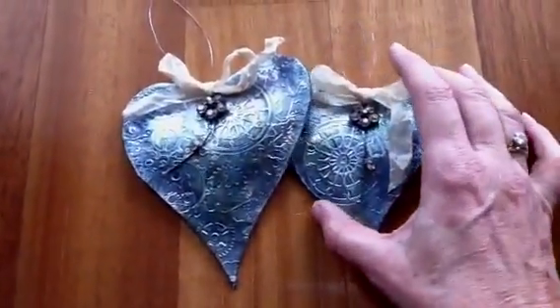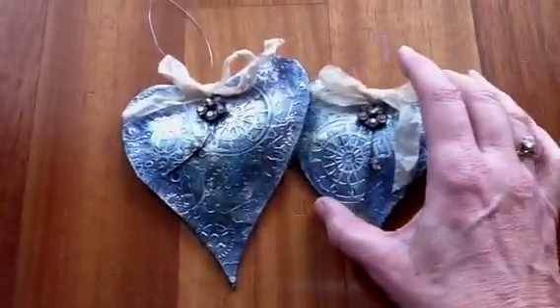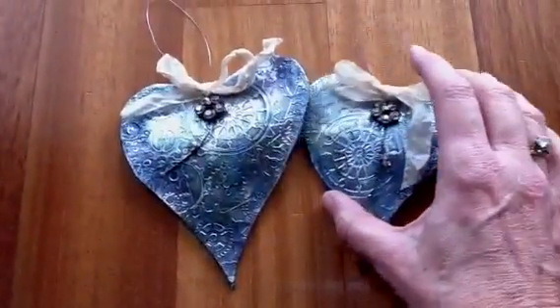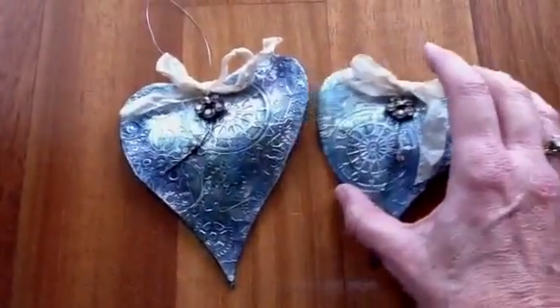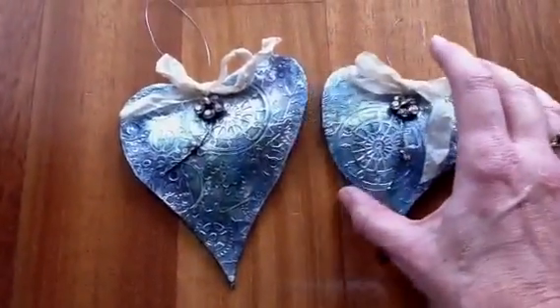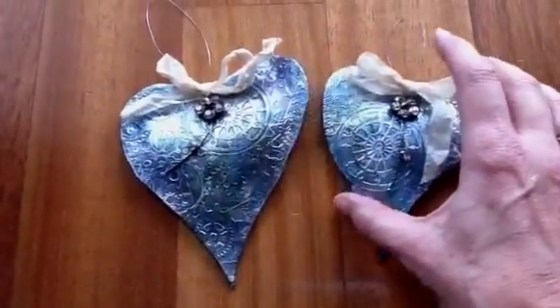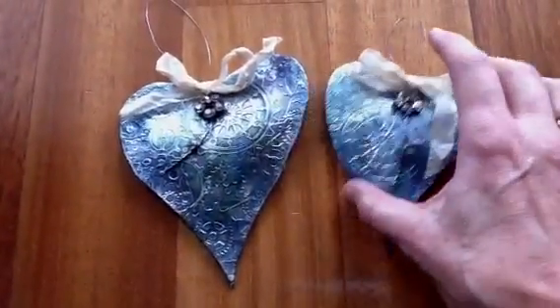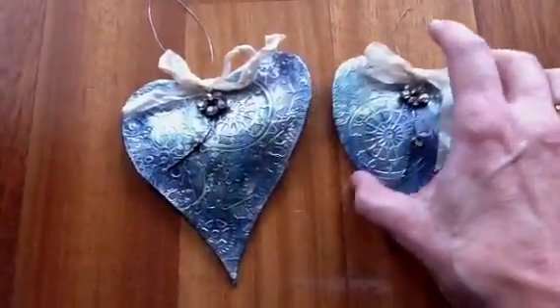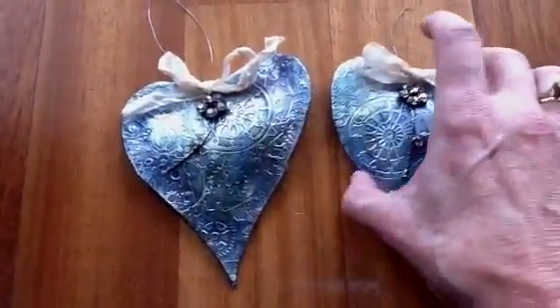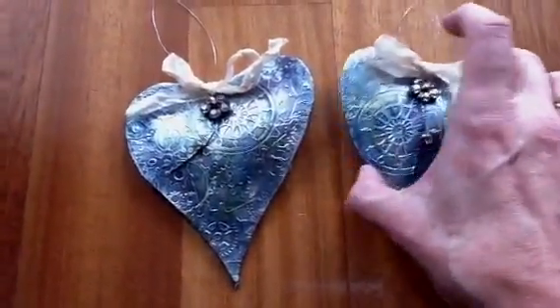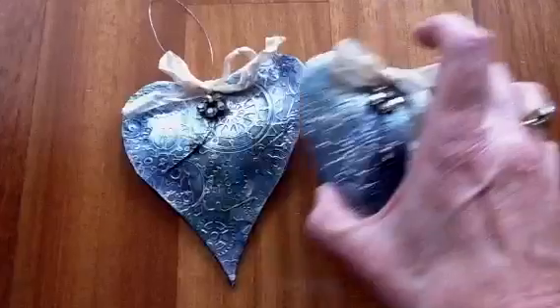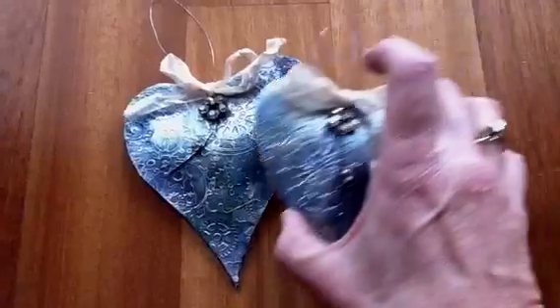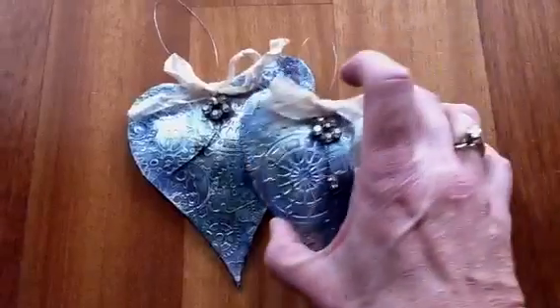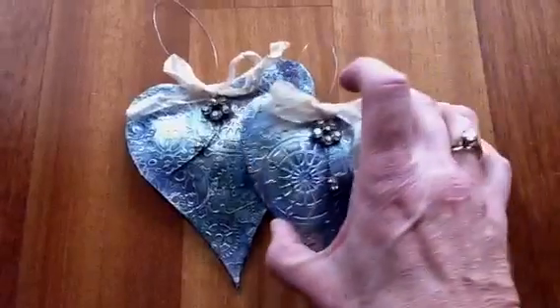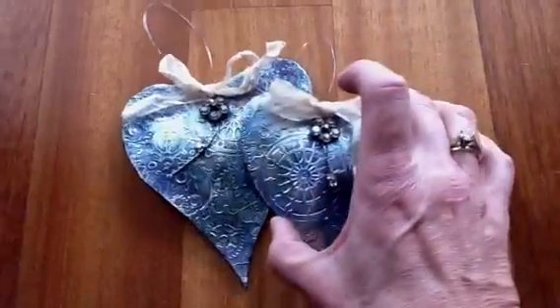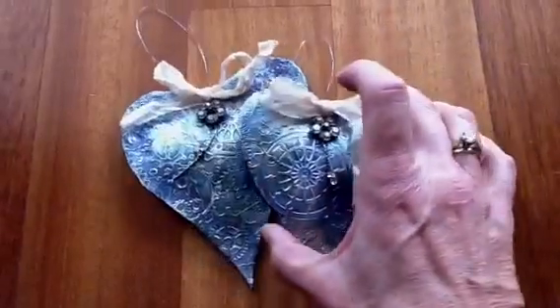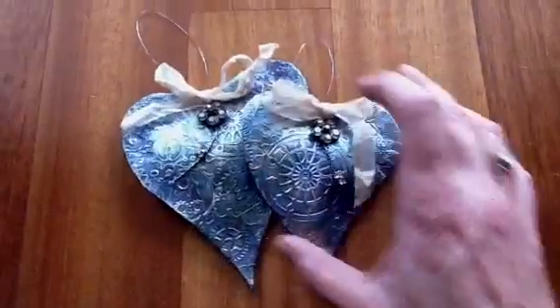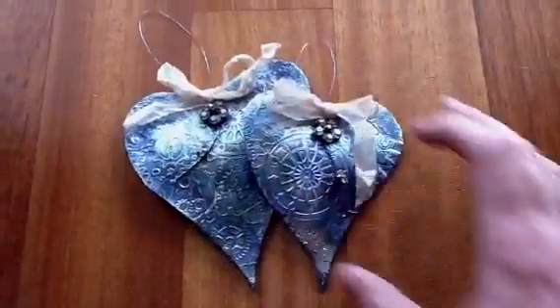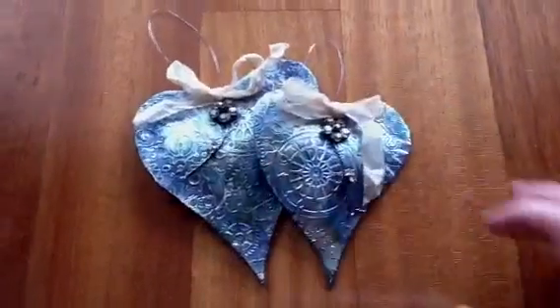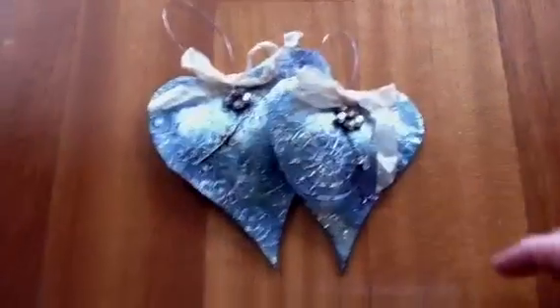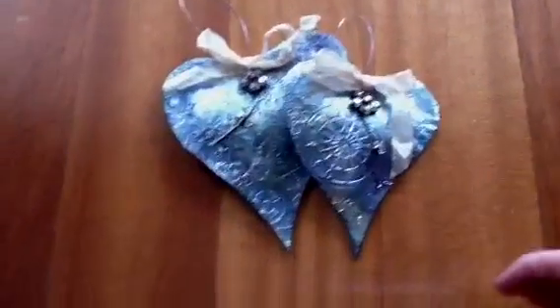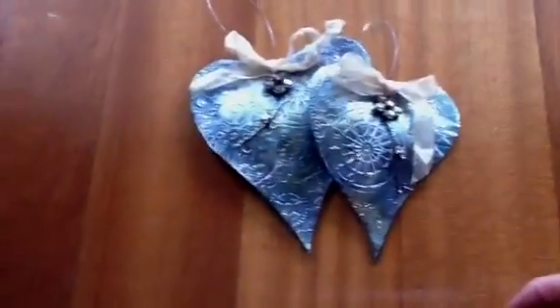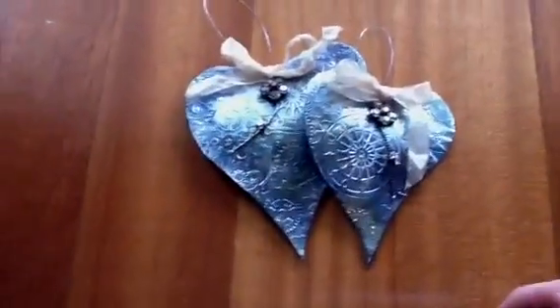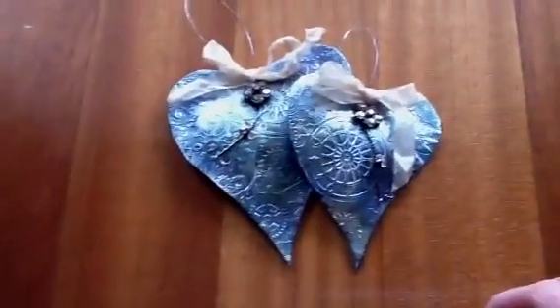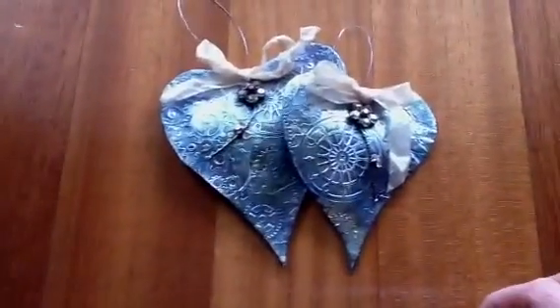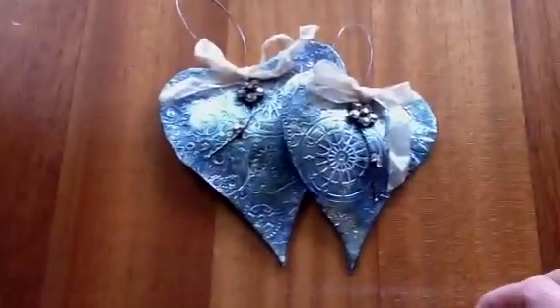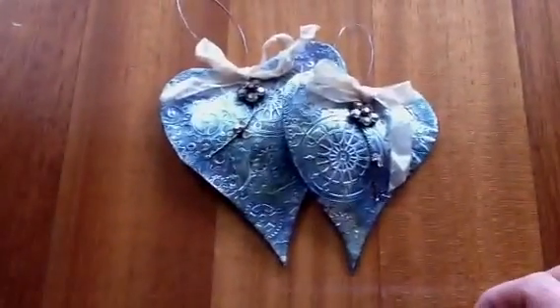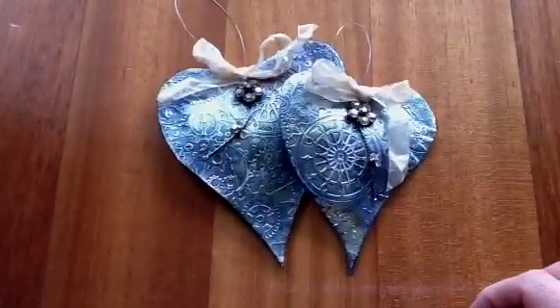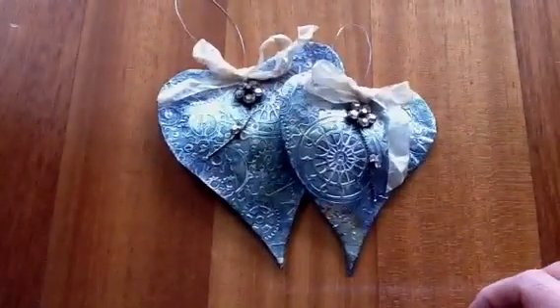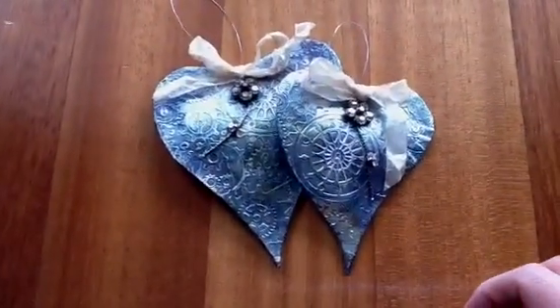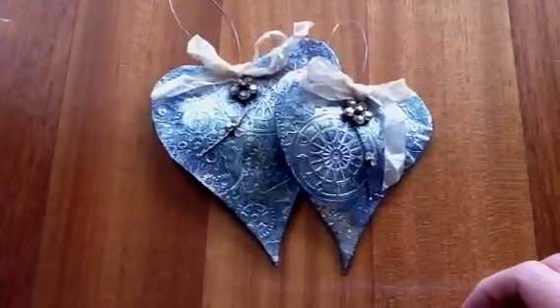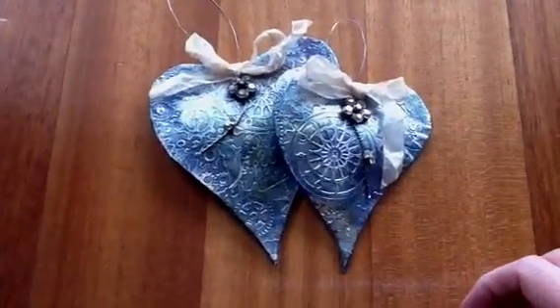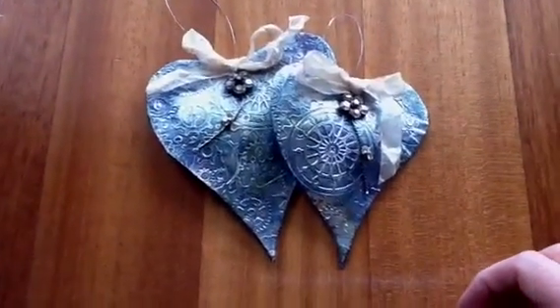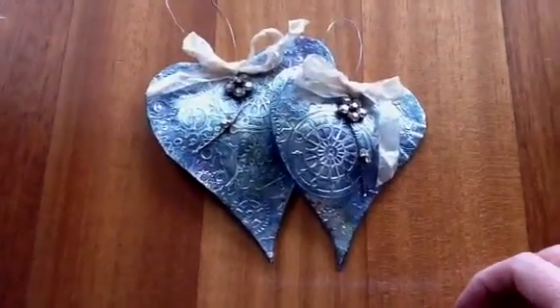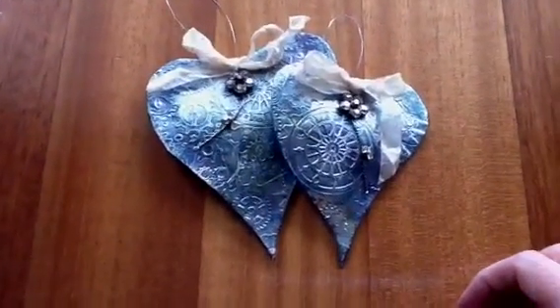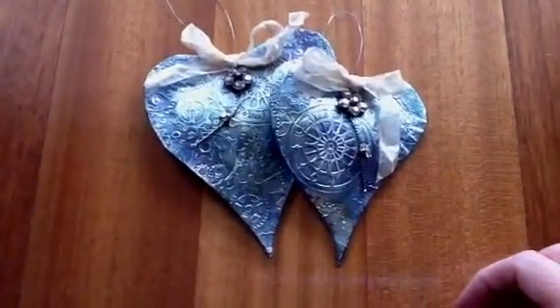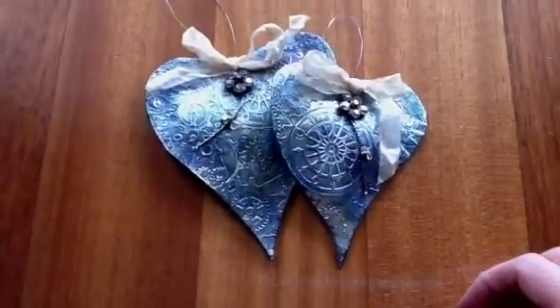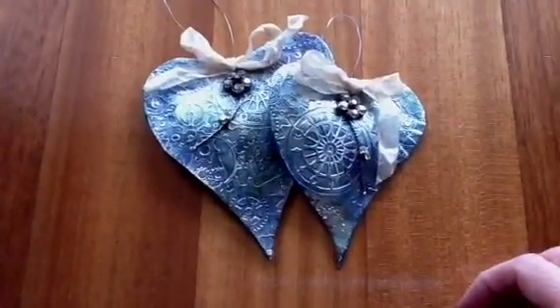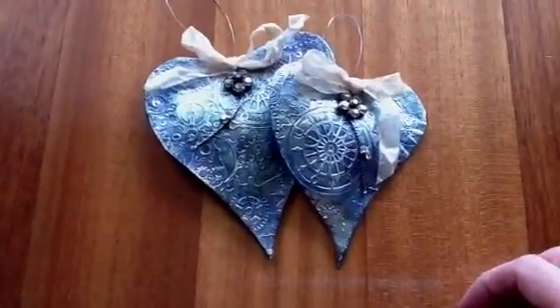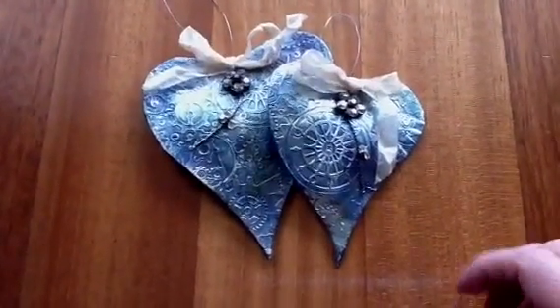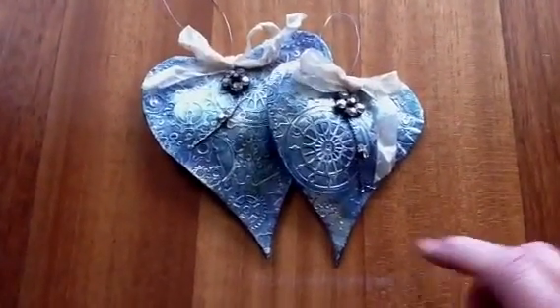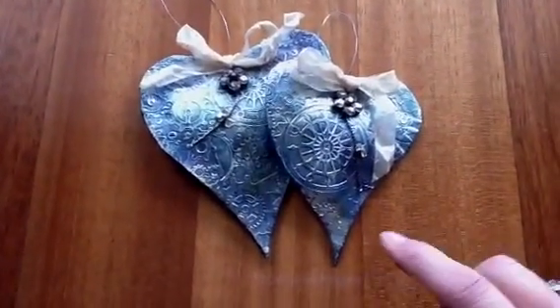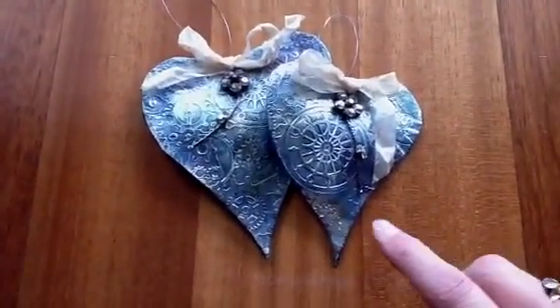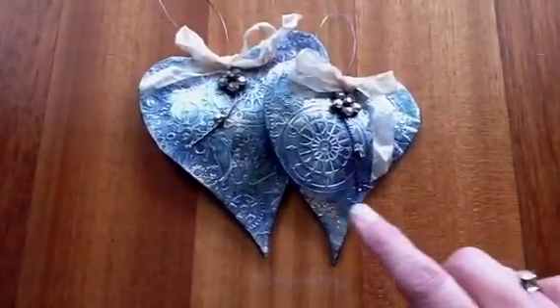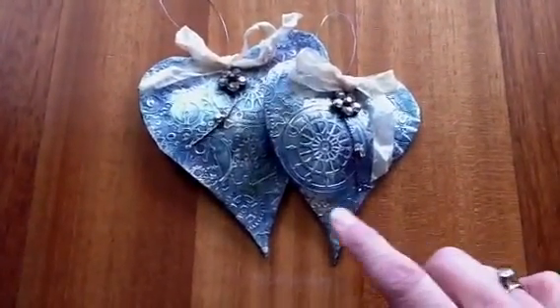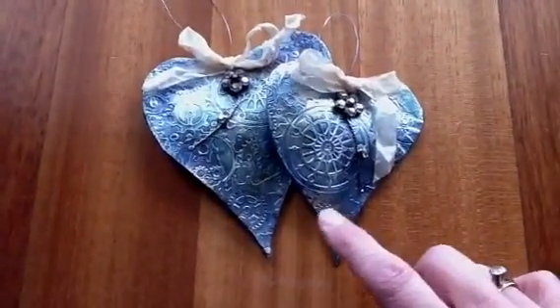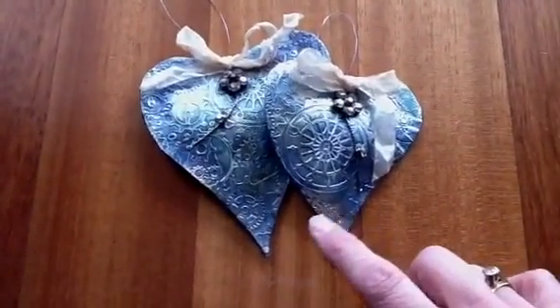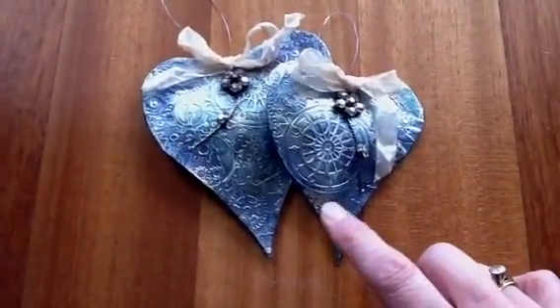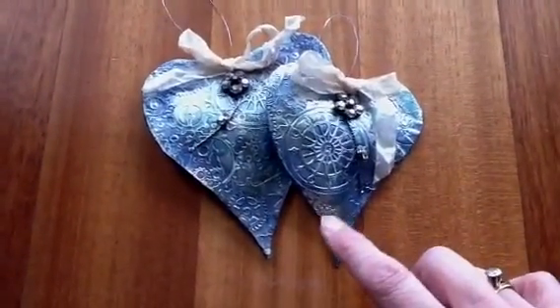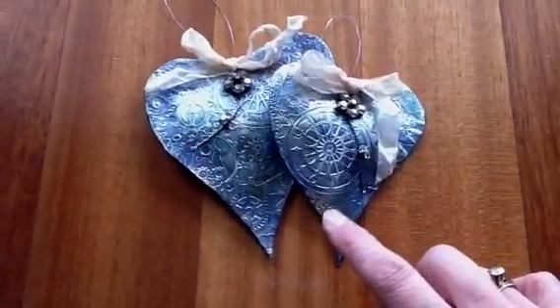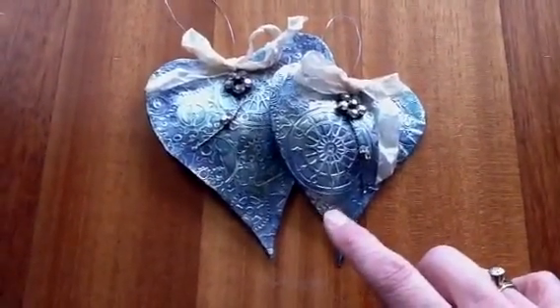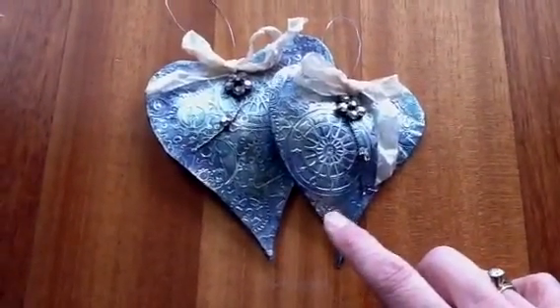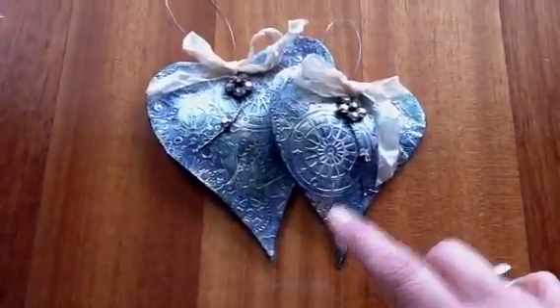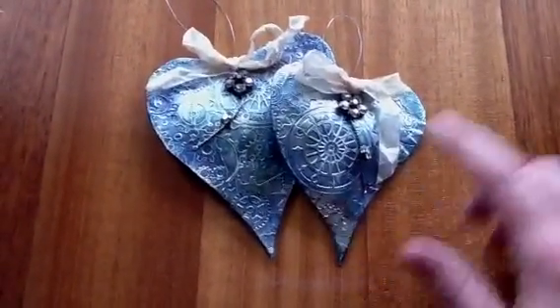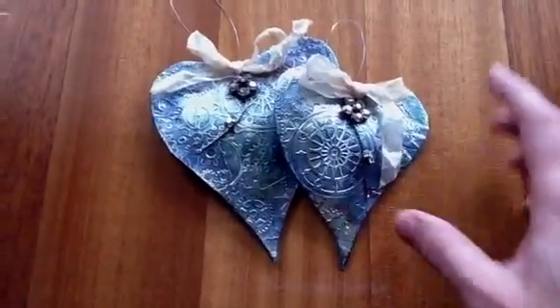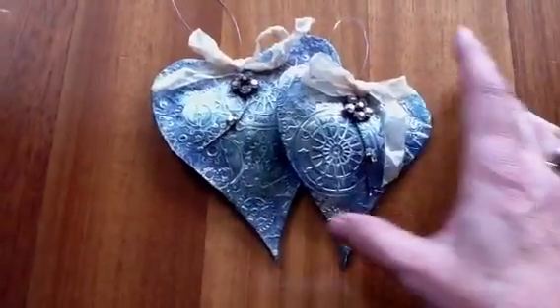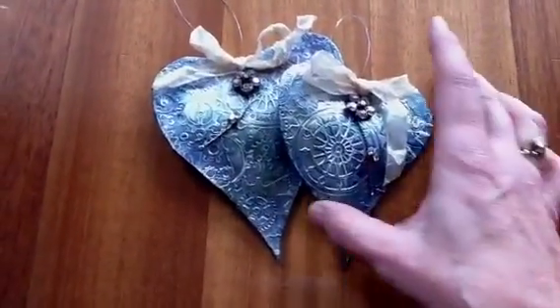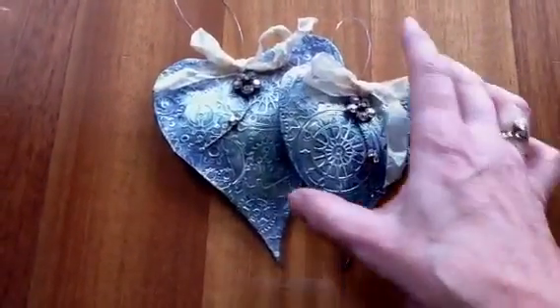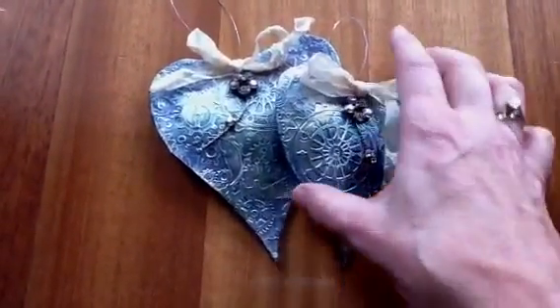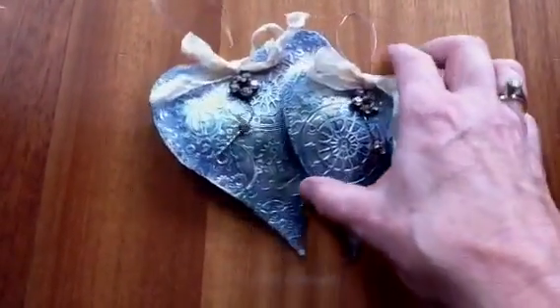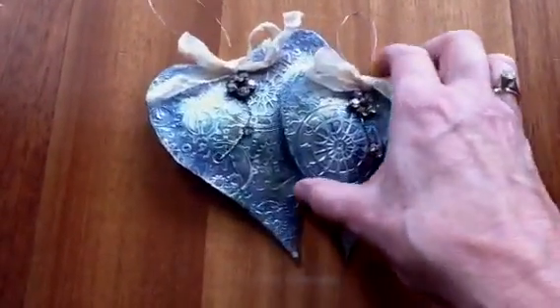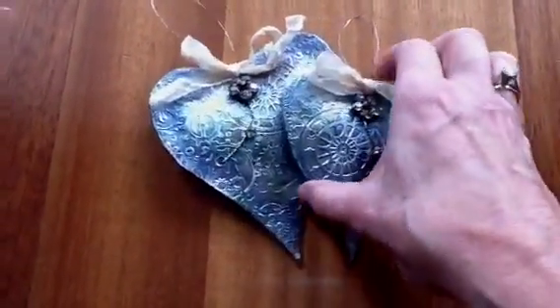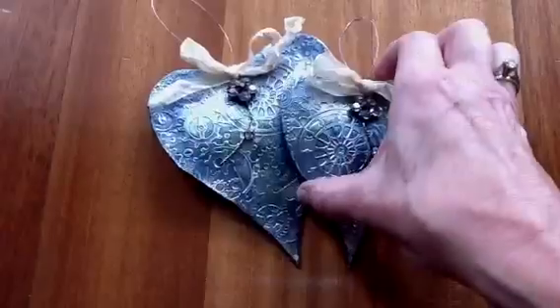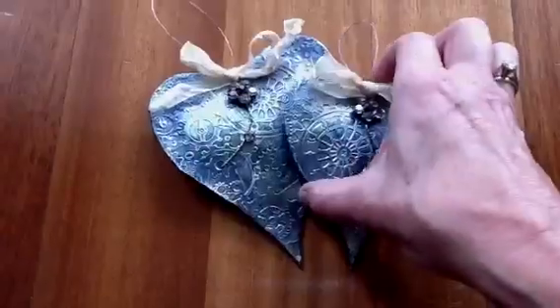I want to share with you two more hearts that I've made. I've made quite a few paper ones like this.